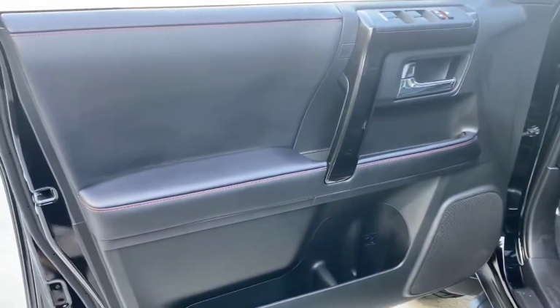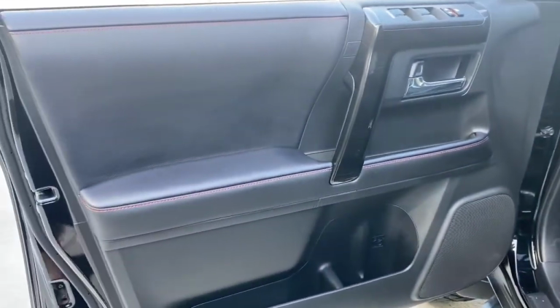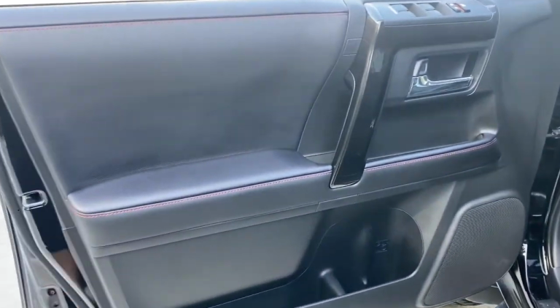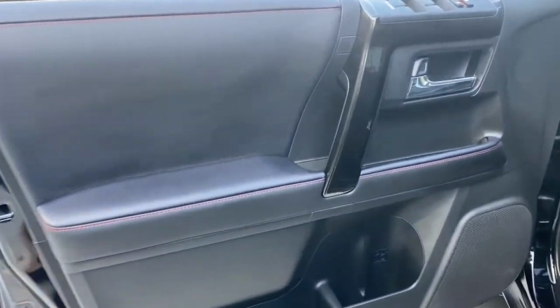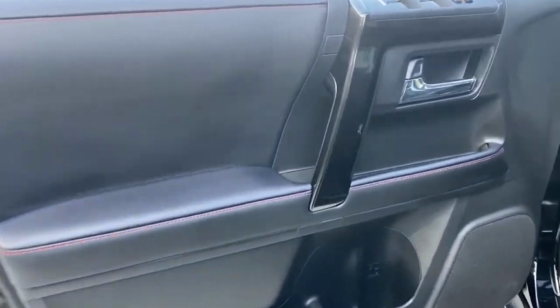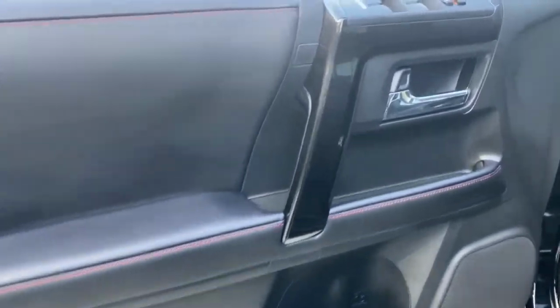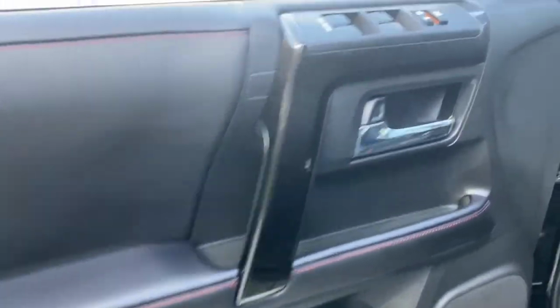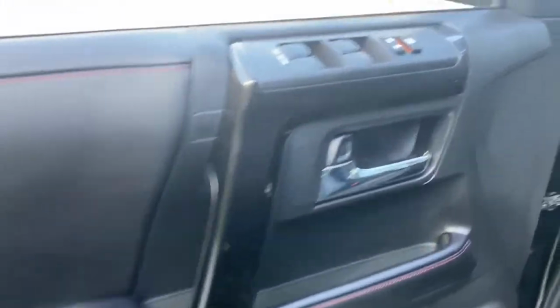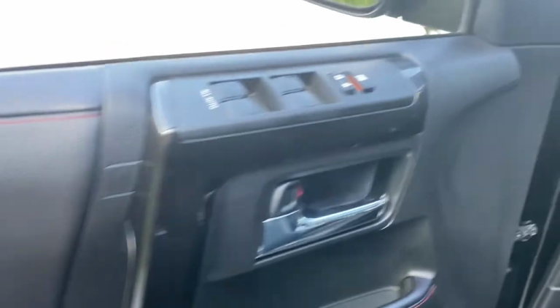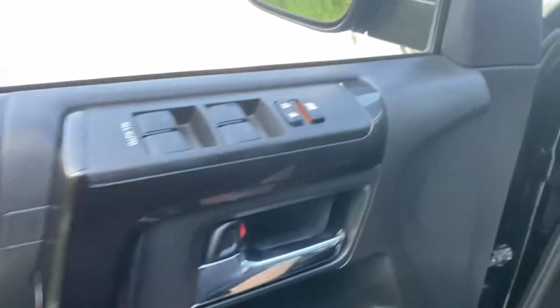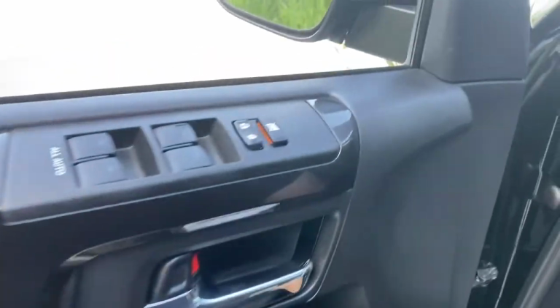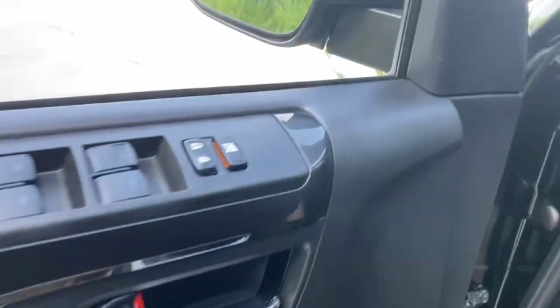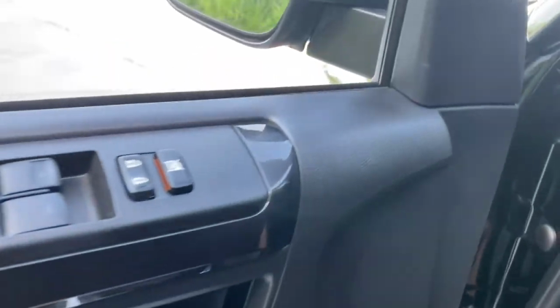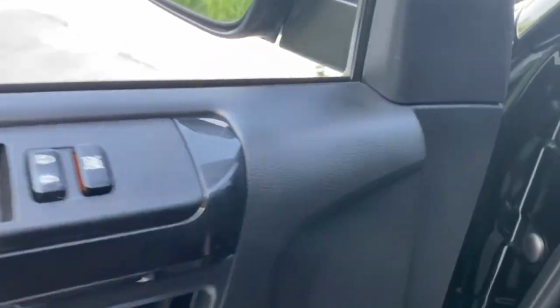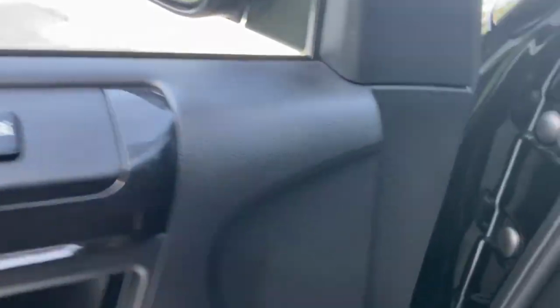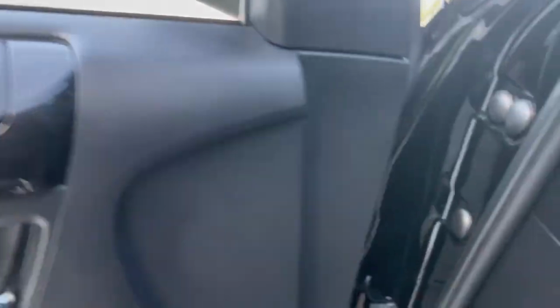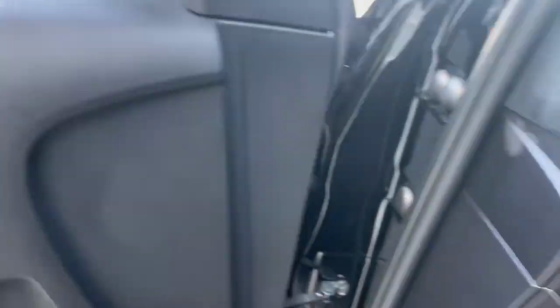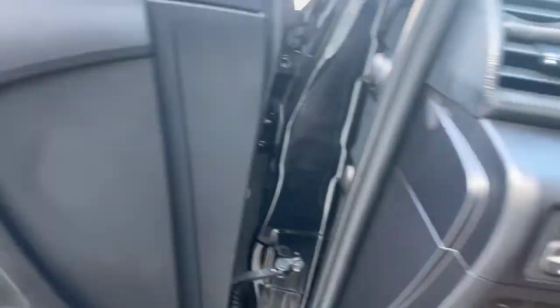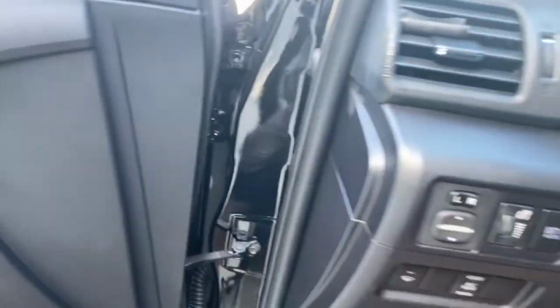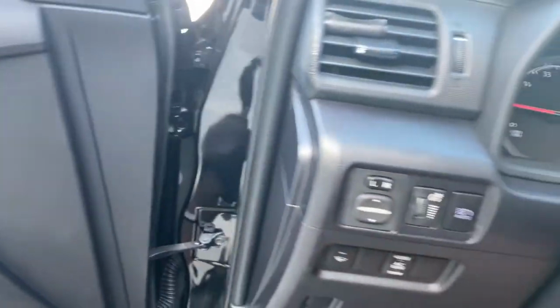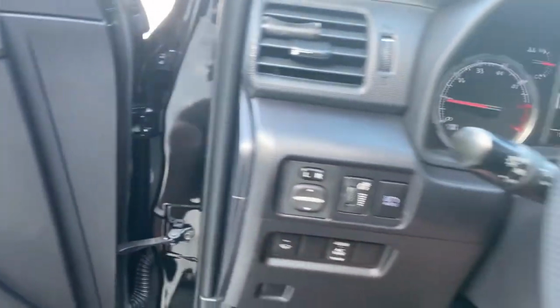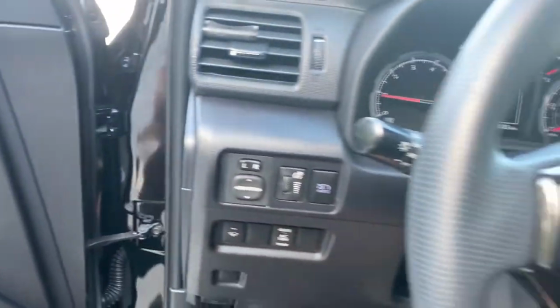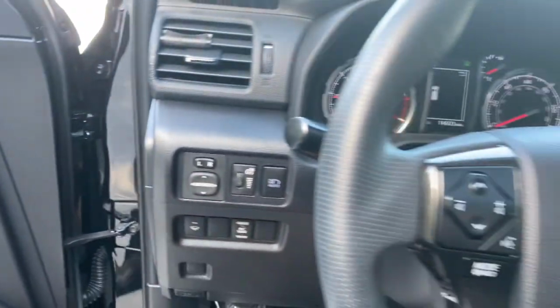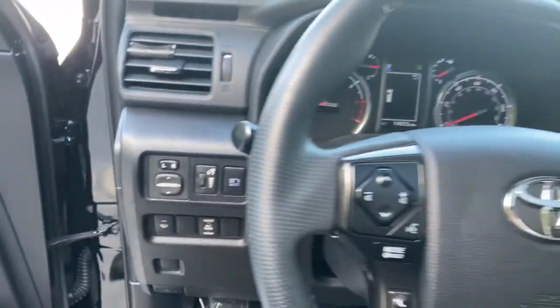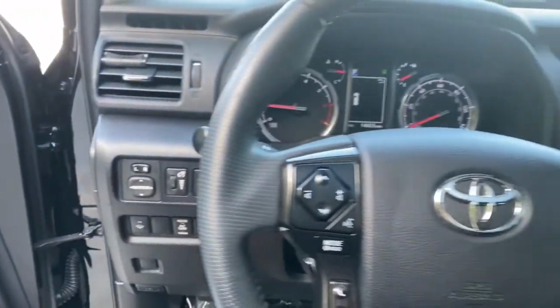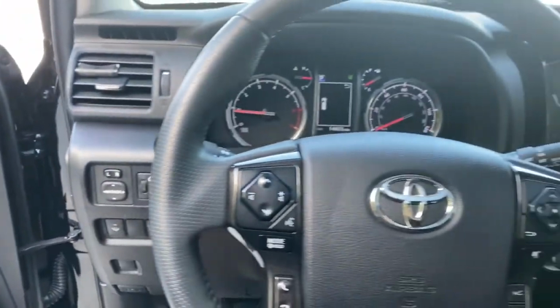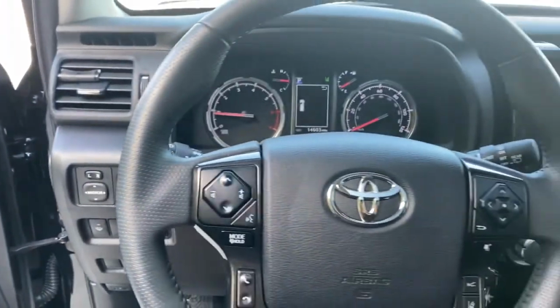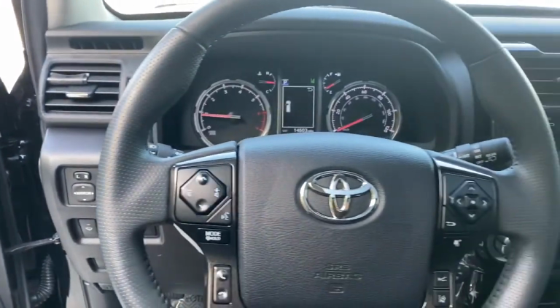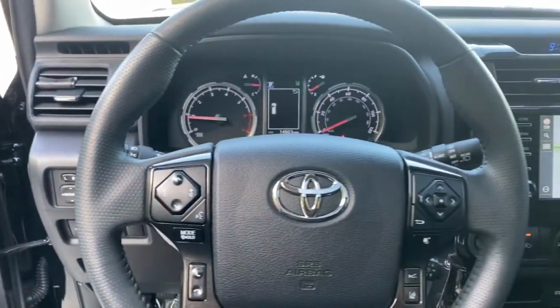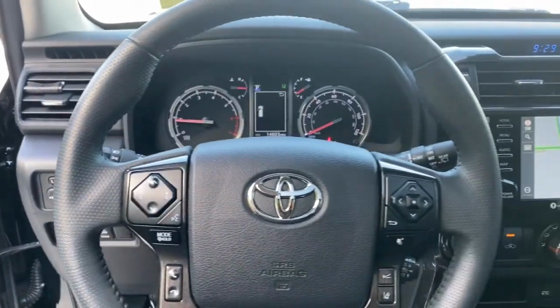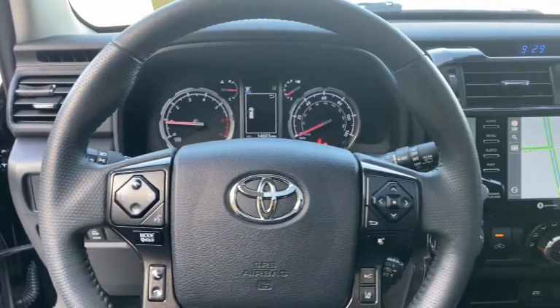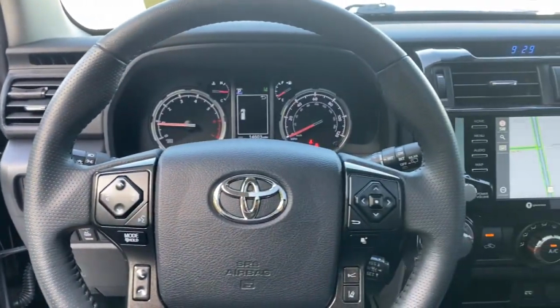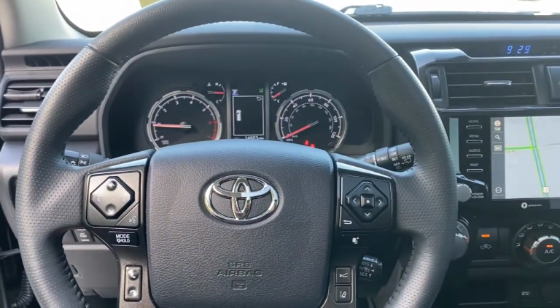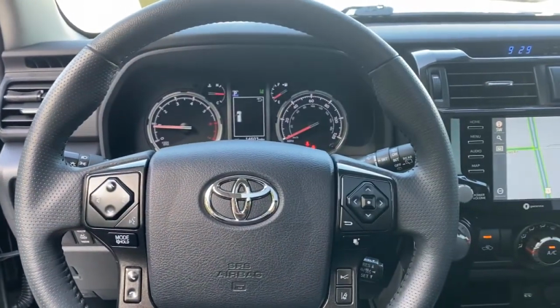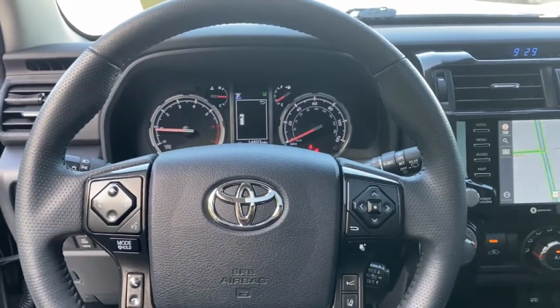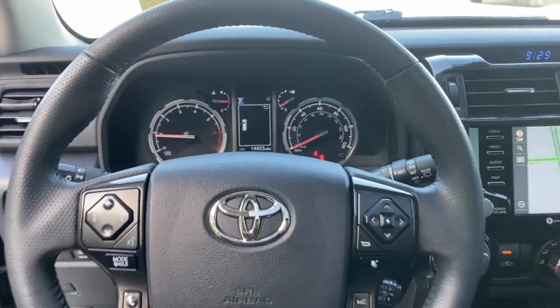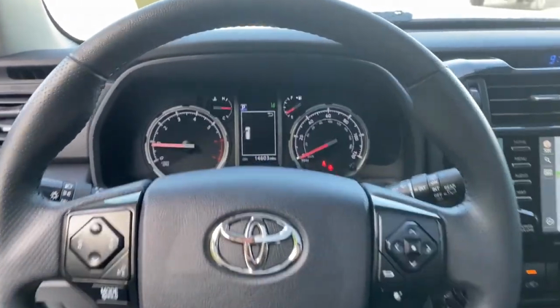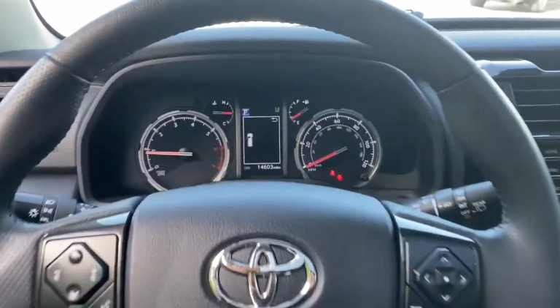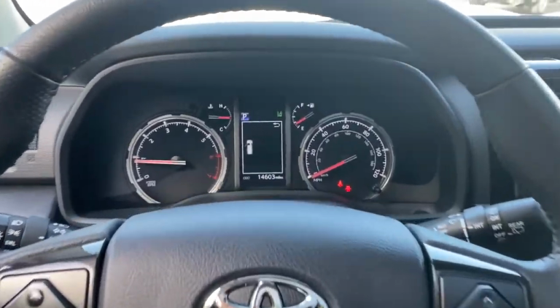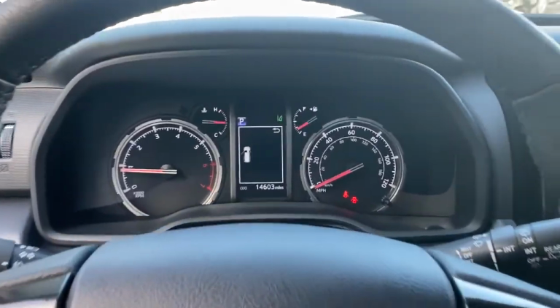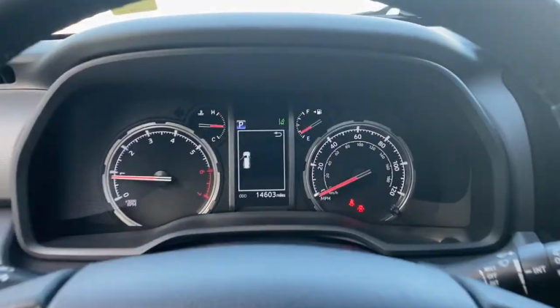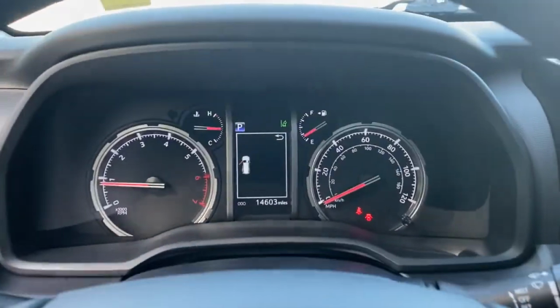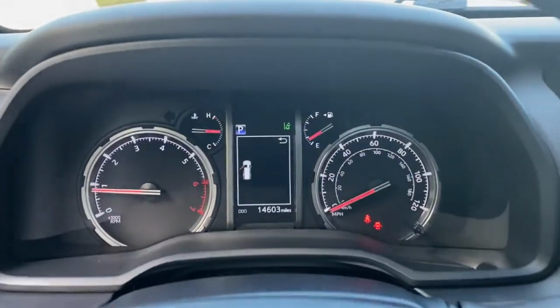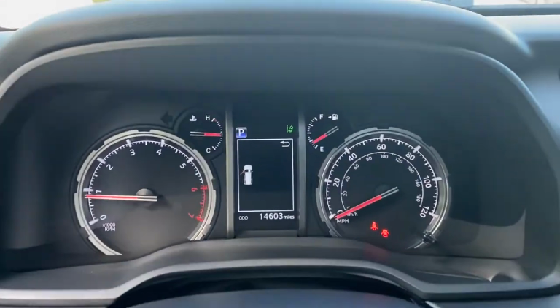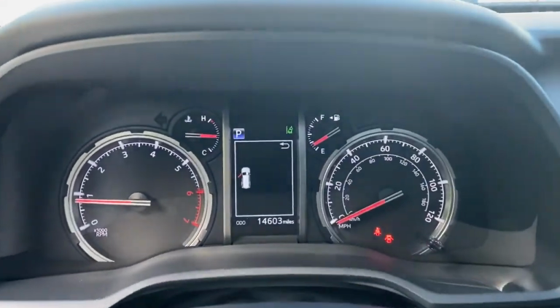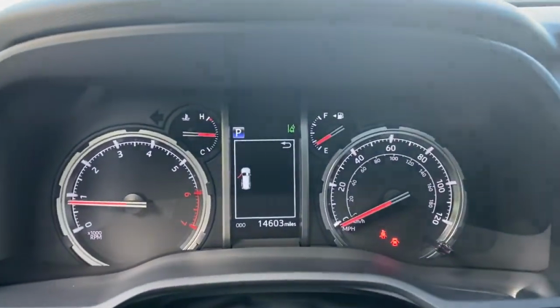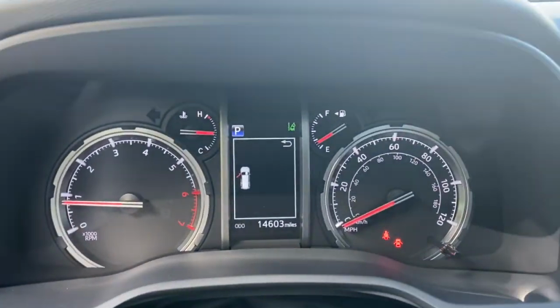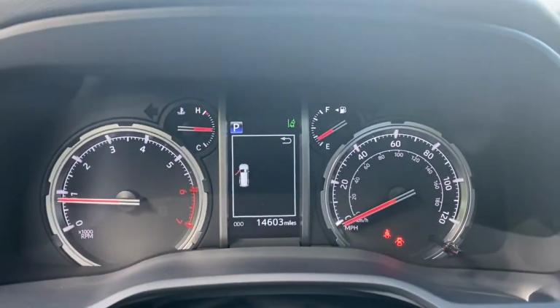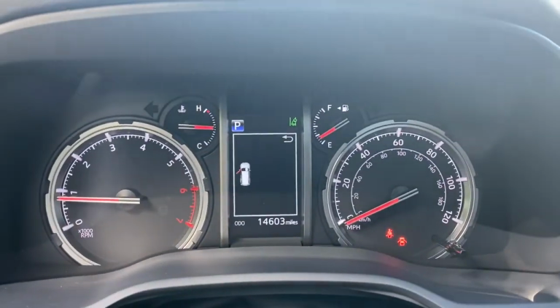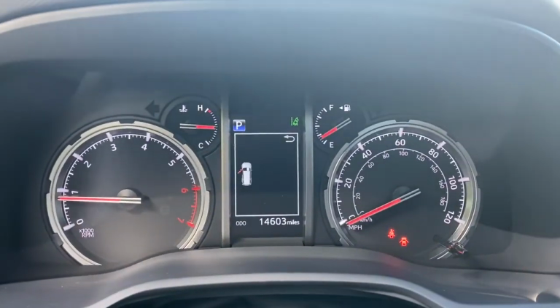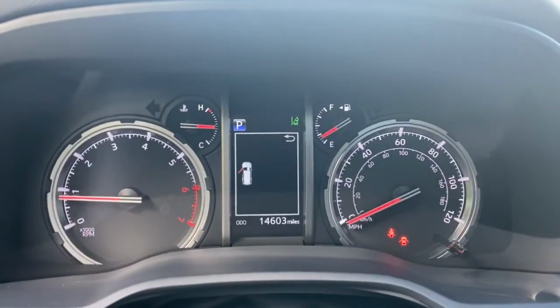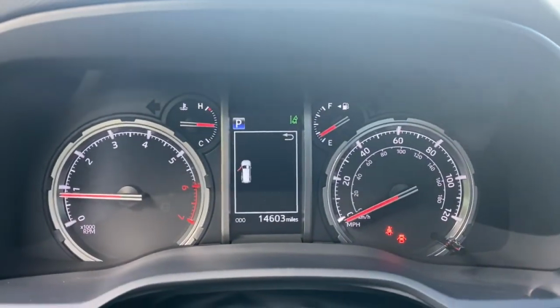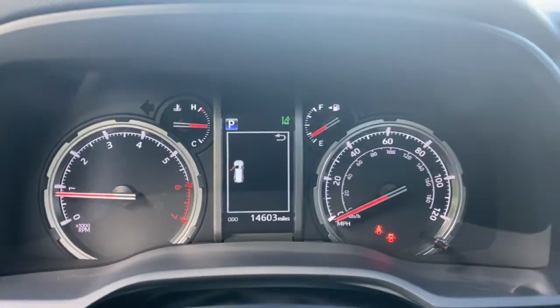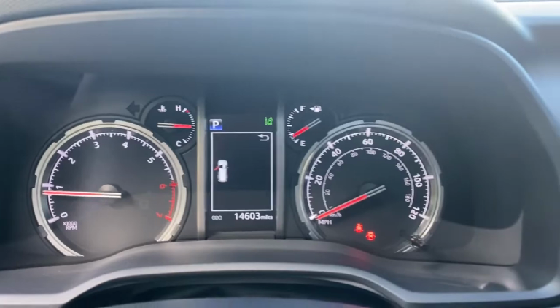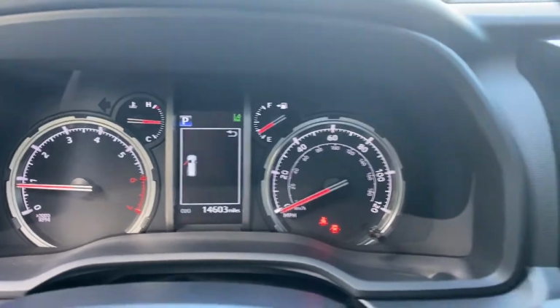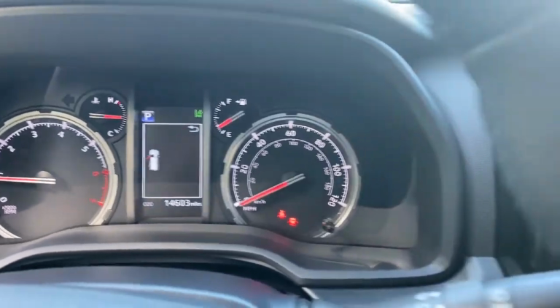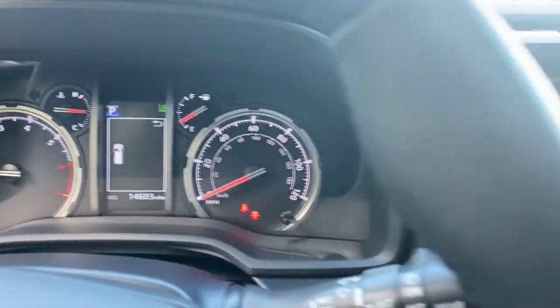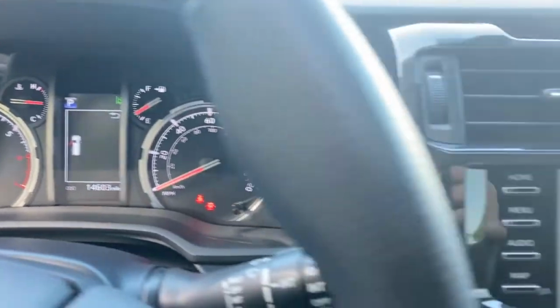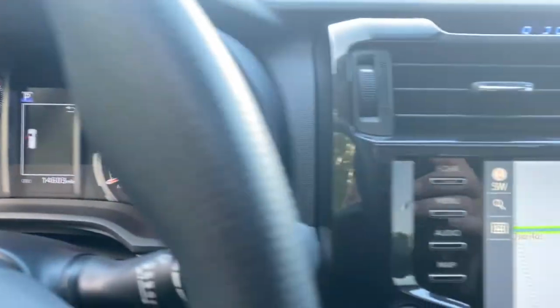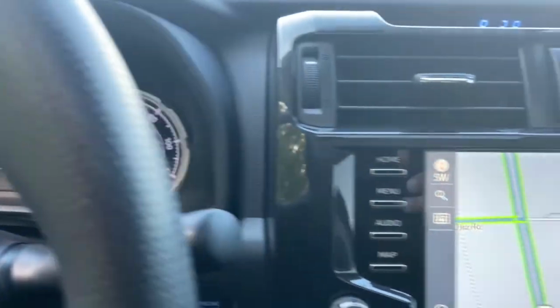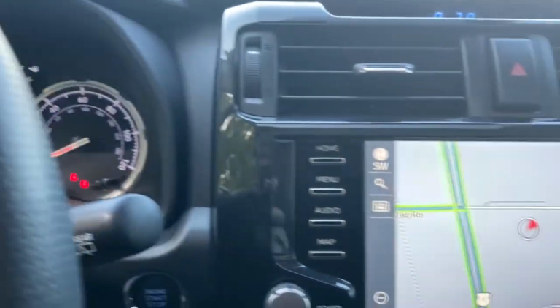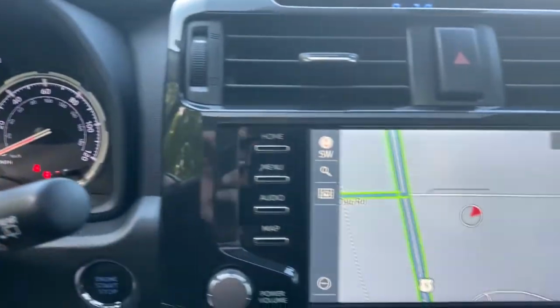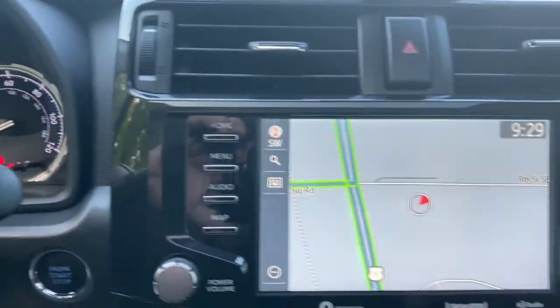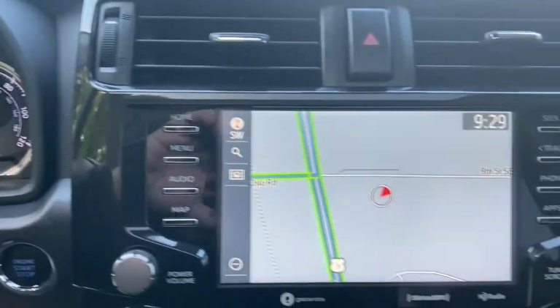Keyless start, power passenger seat, satellite radio, fog lamps, backup camera, aluminum wheels.